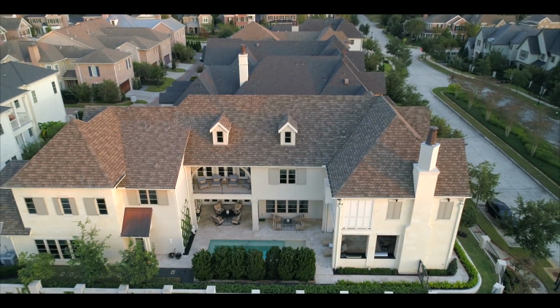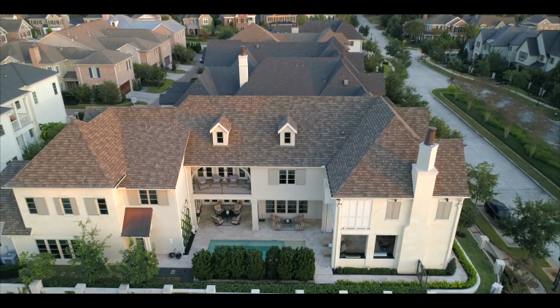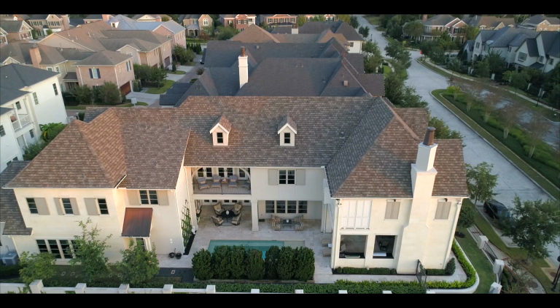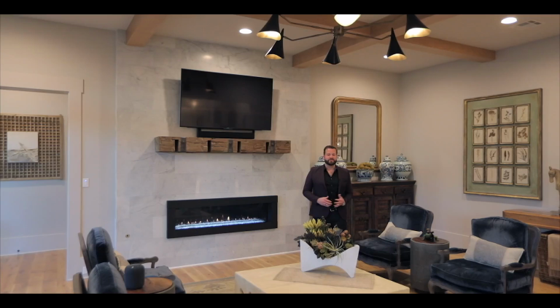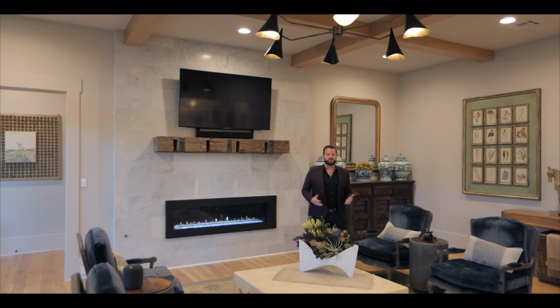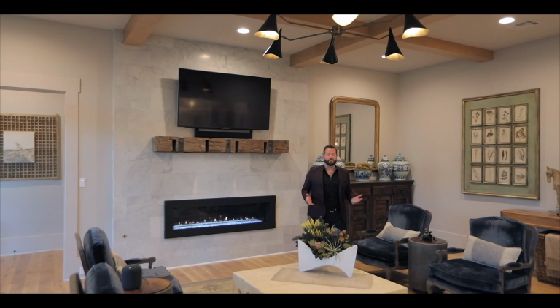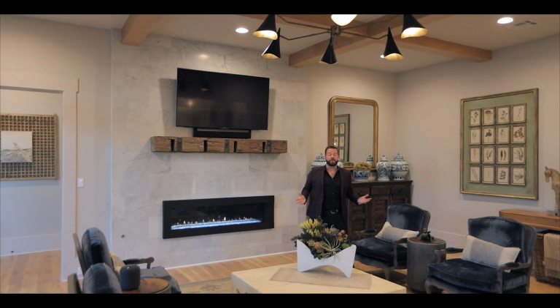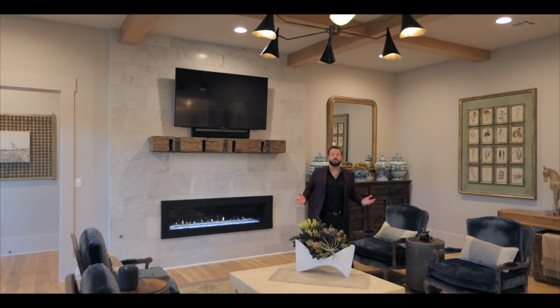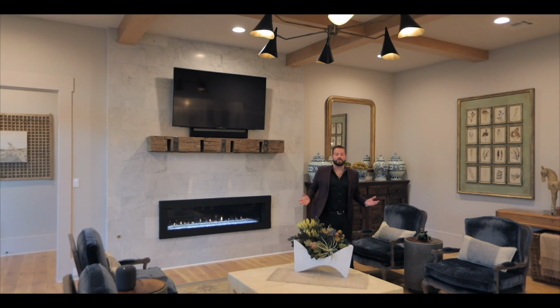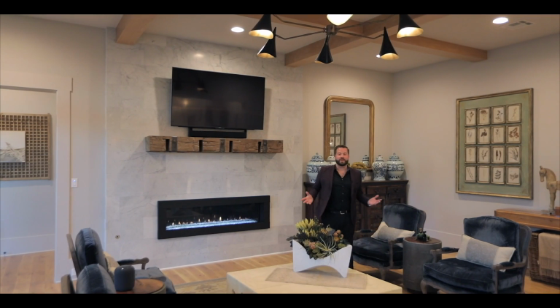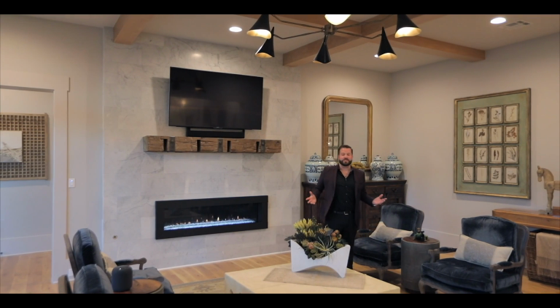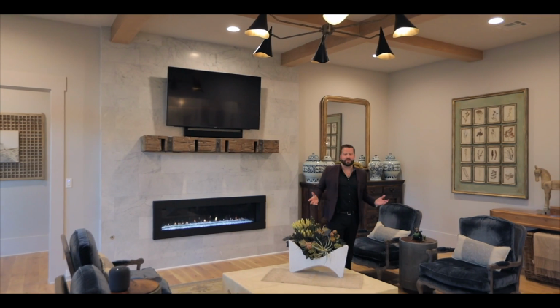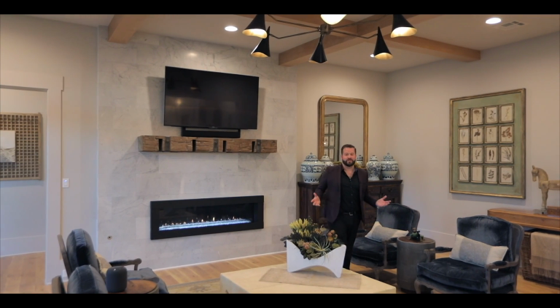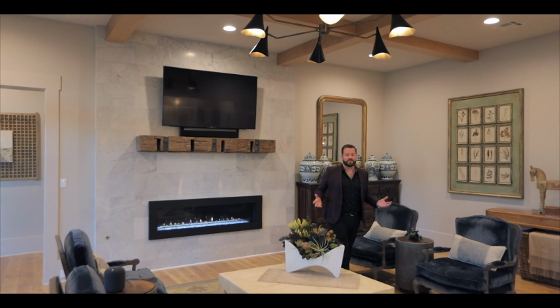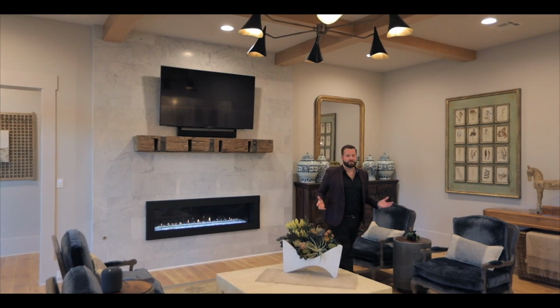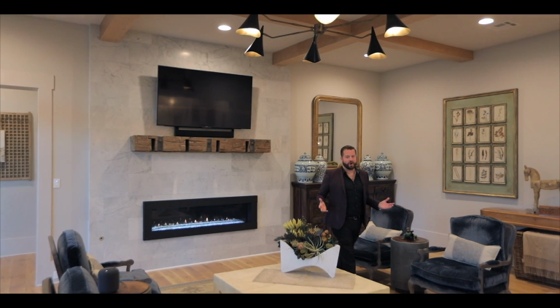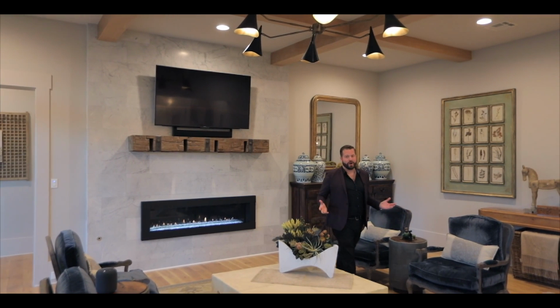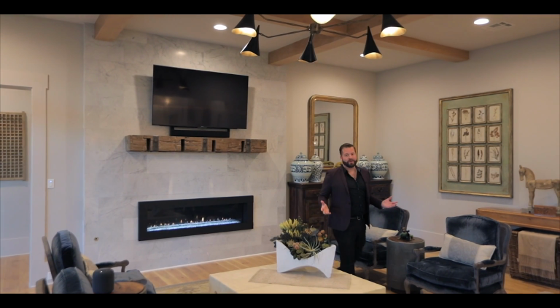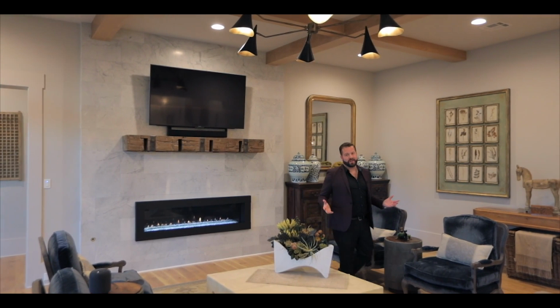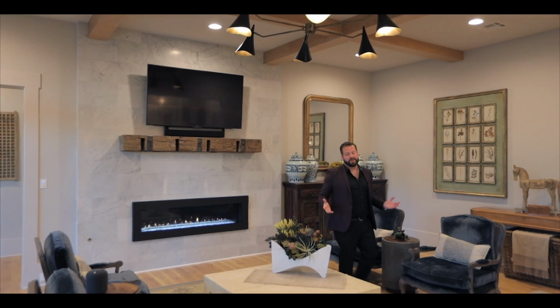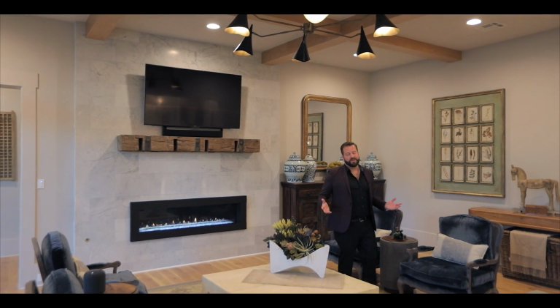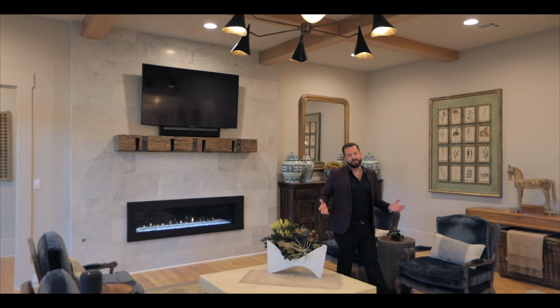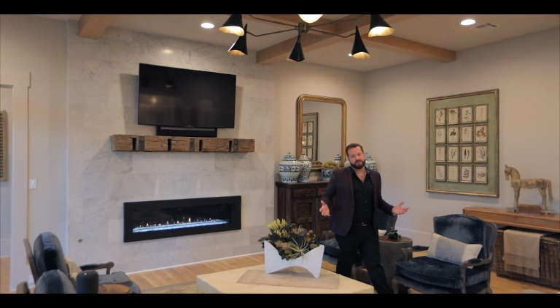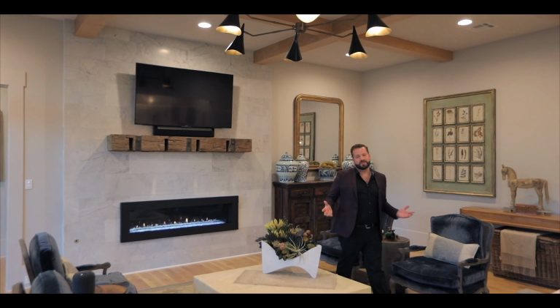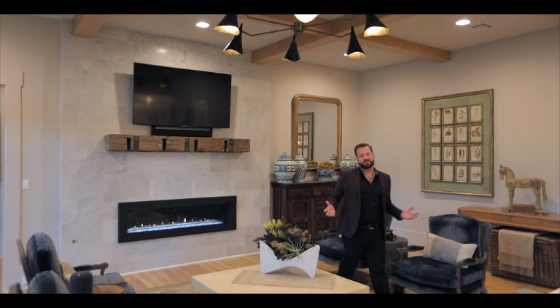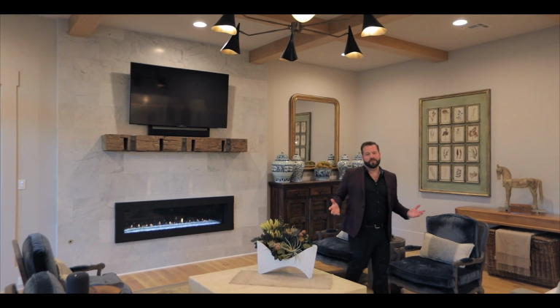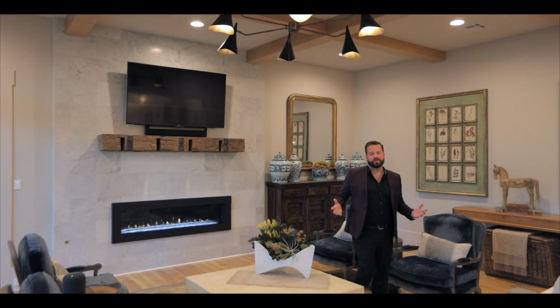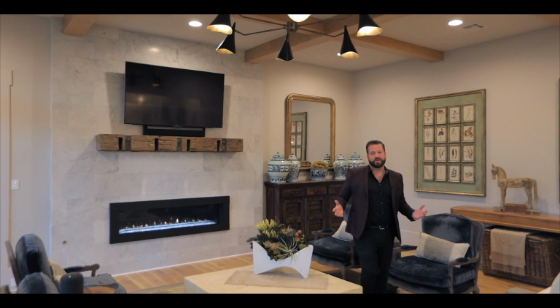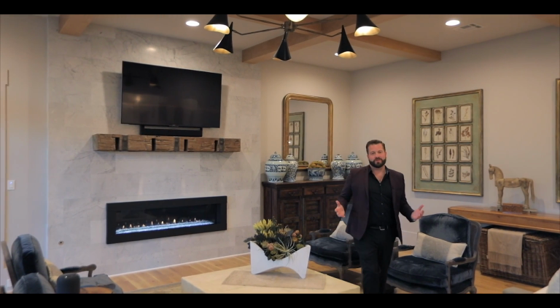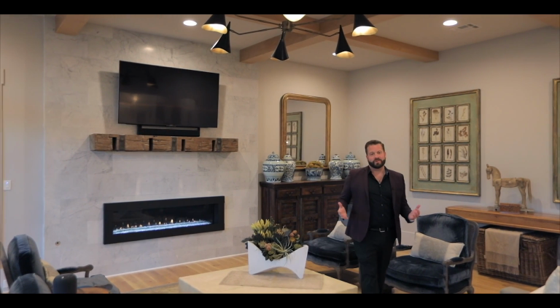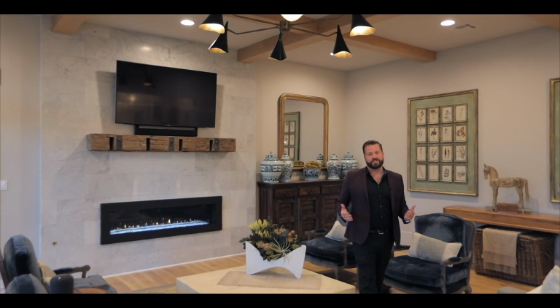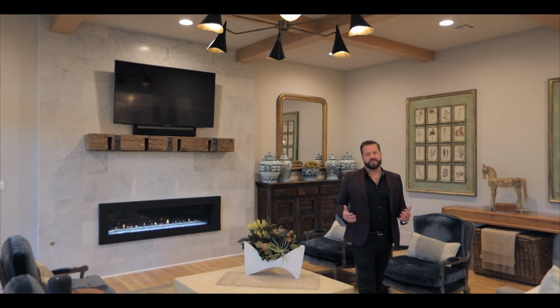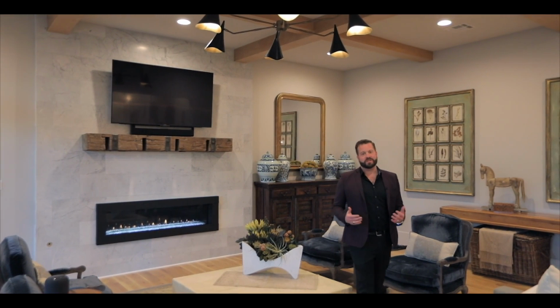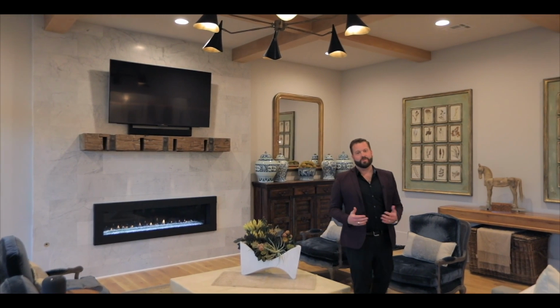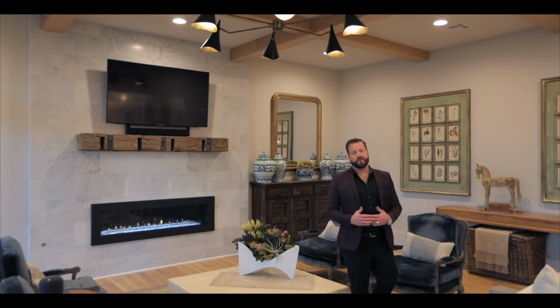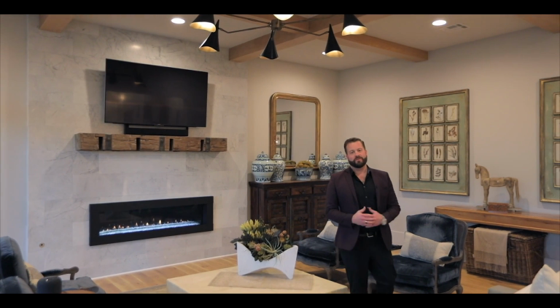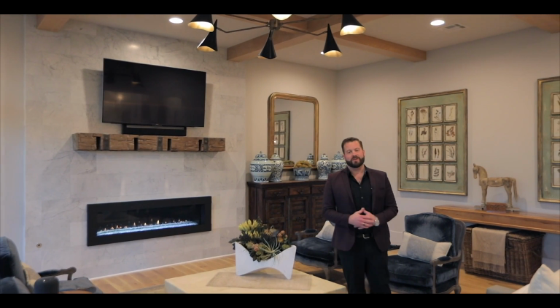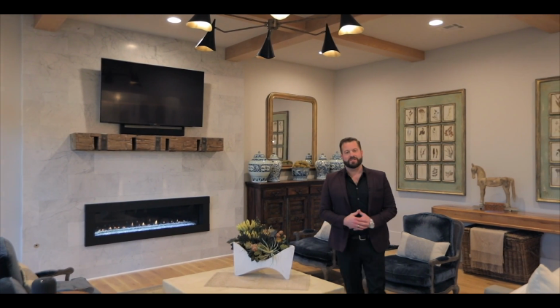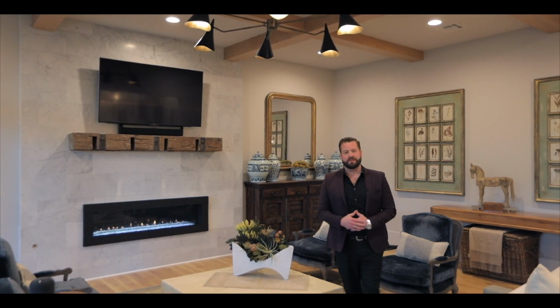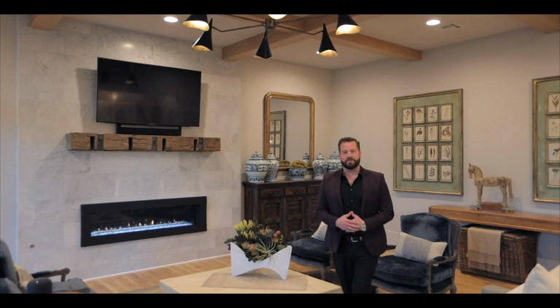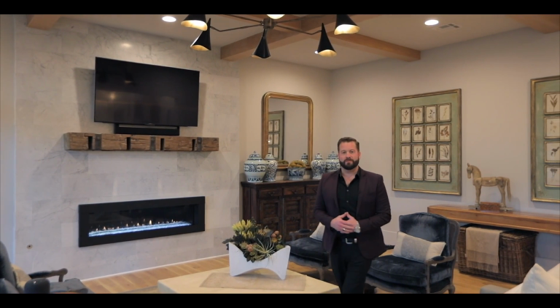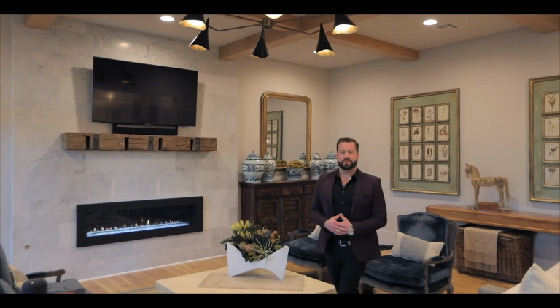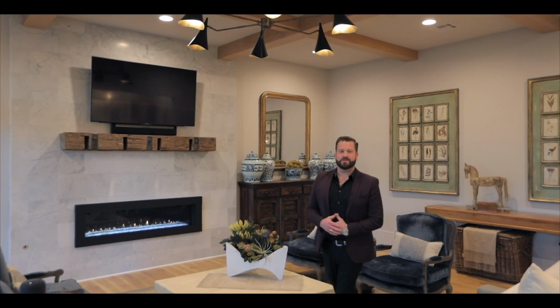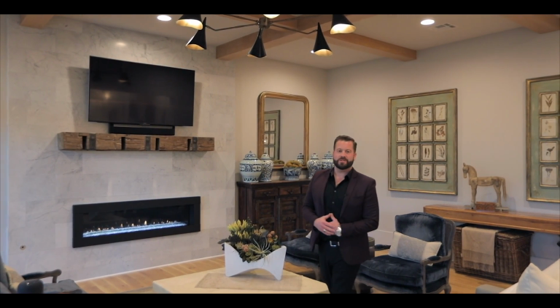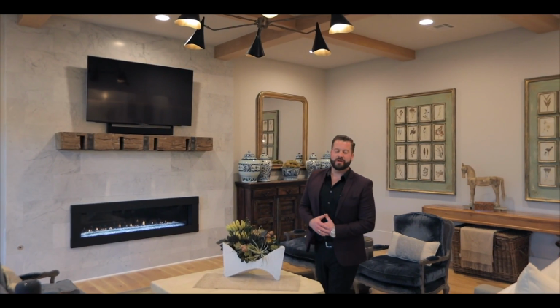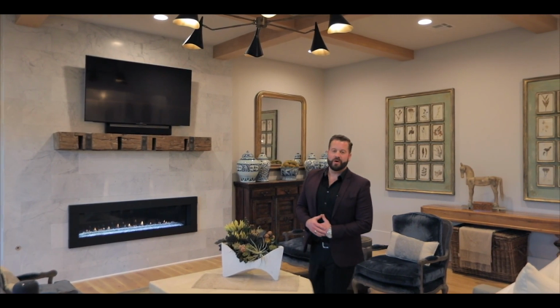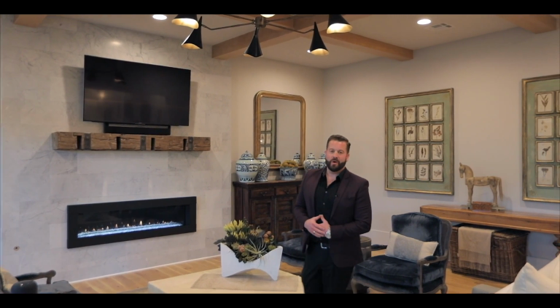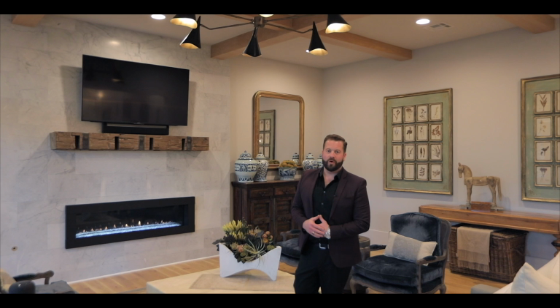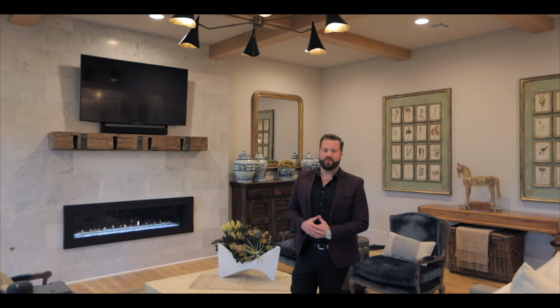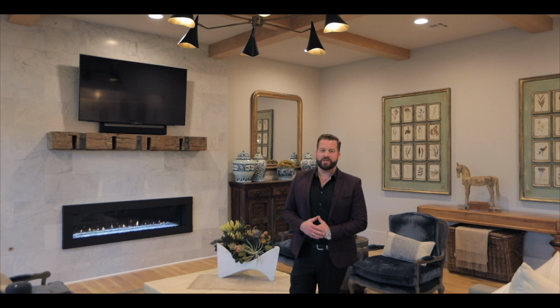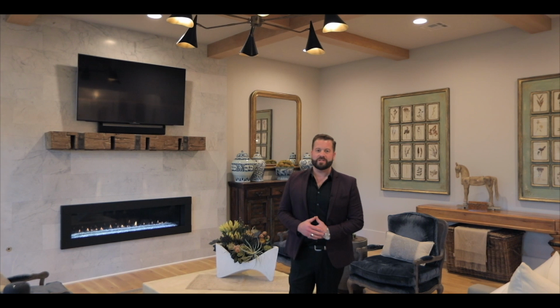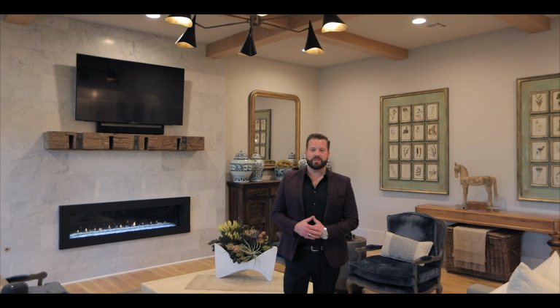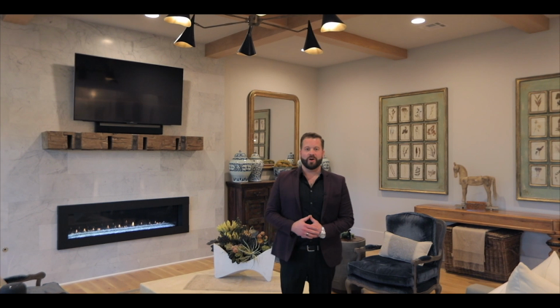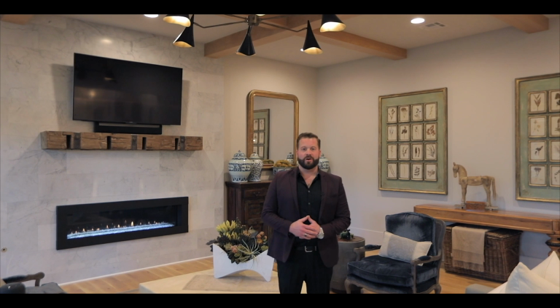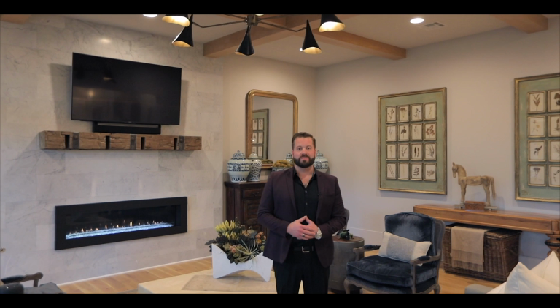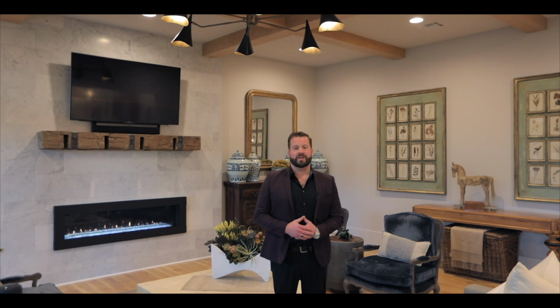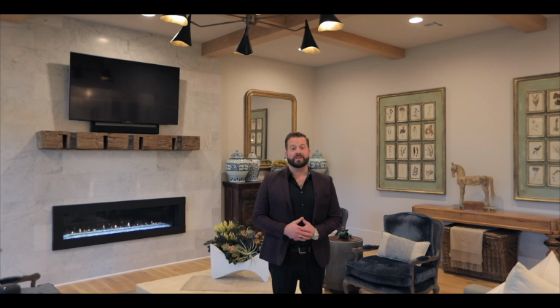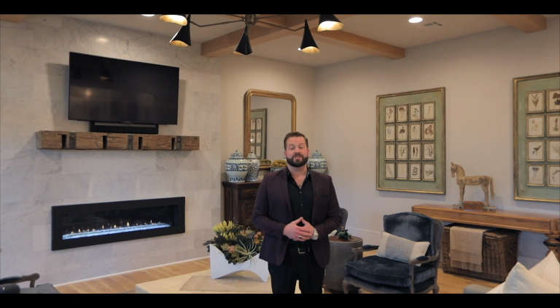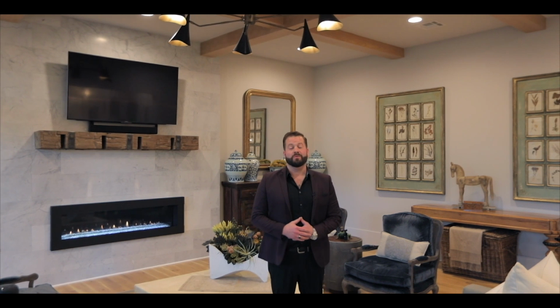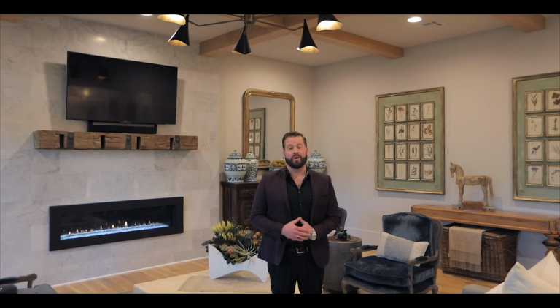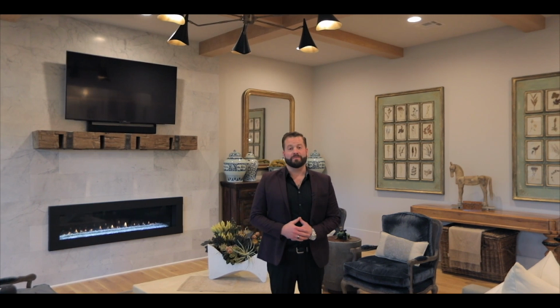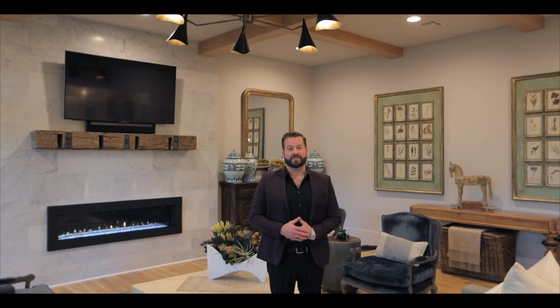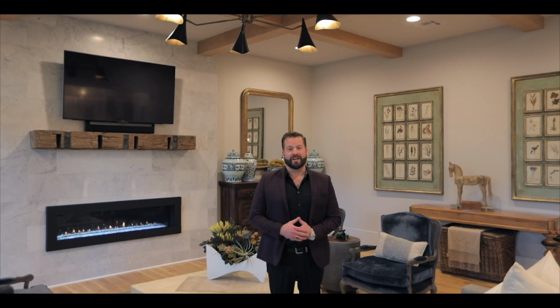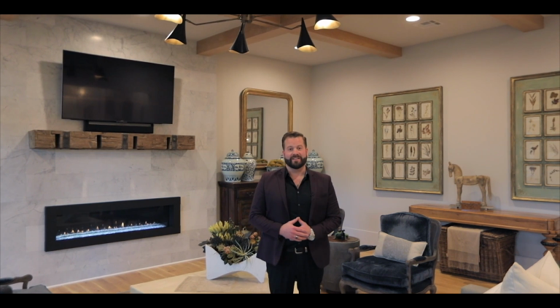For more information on this property, please feel free to reach out to one of our team members, or visit the home's custom website.